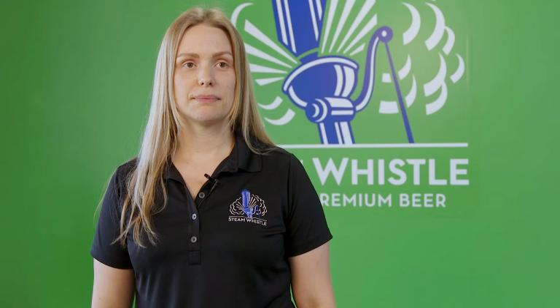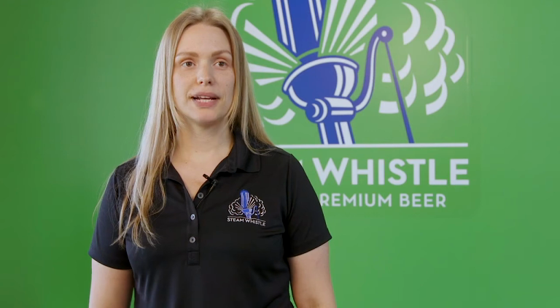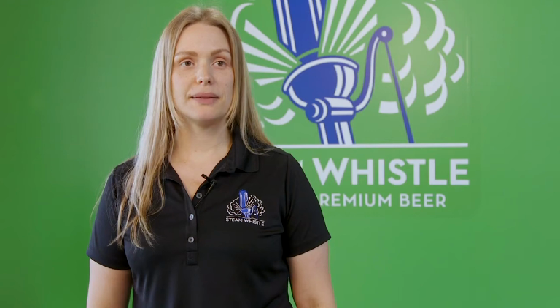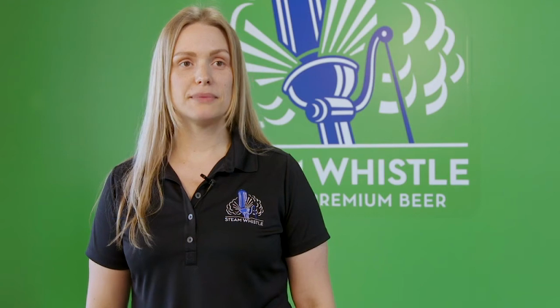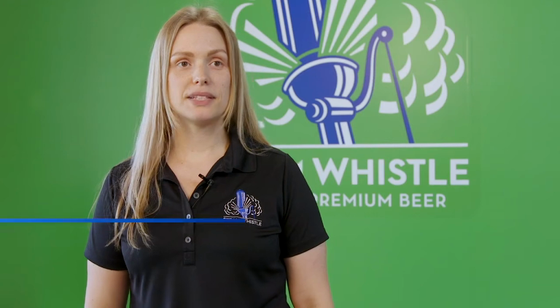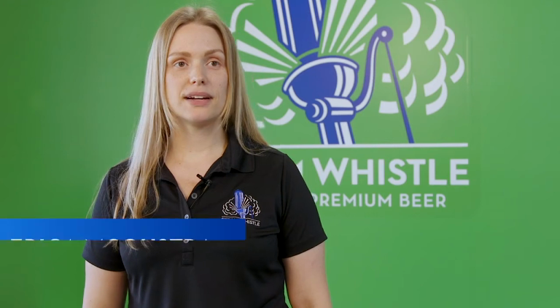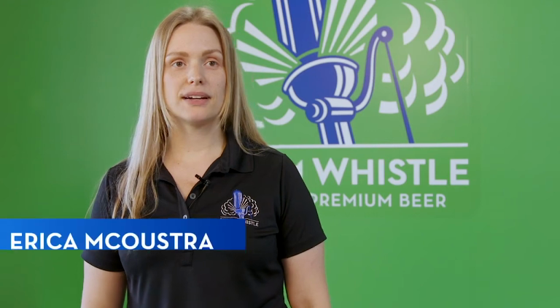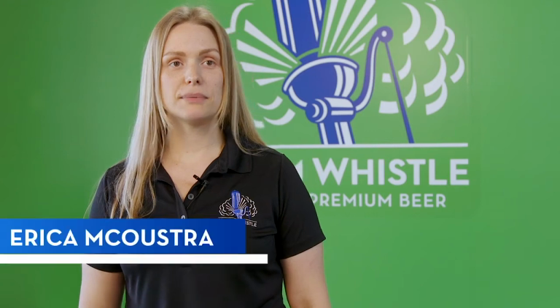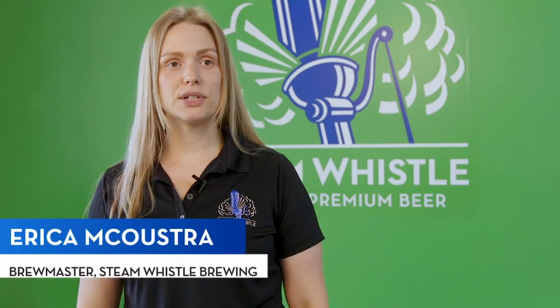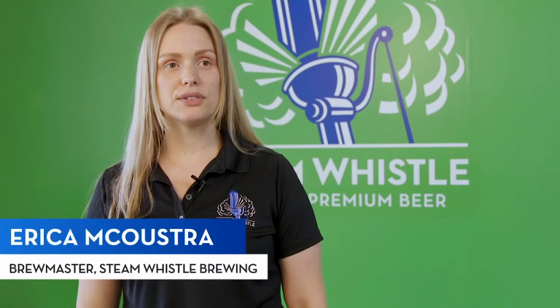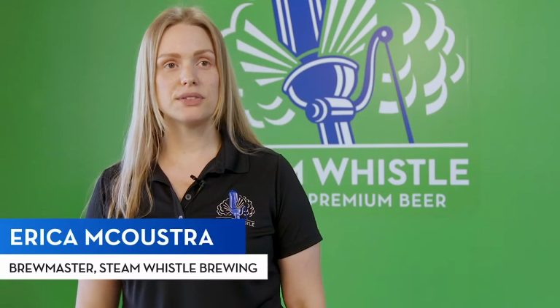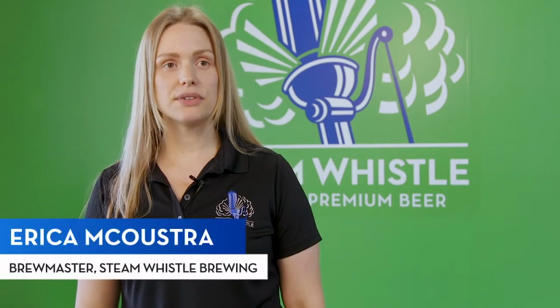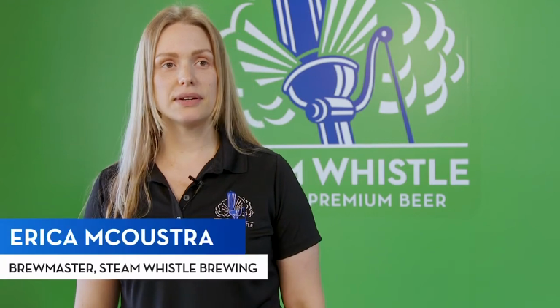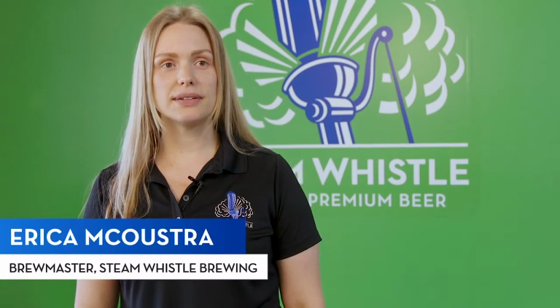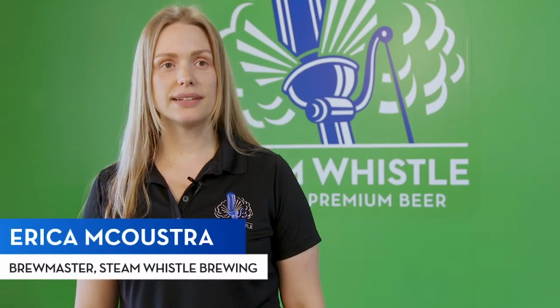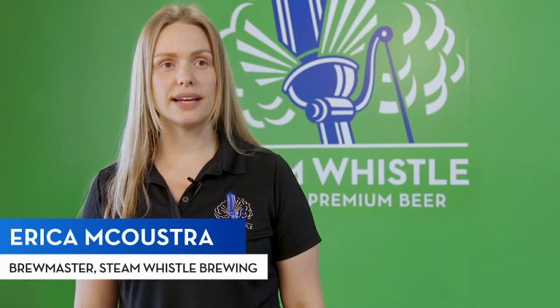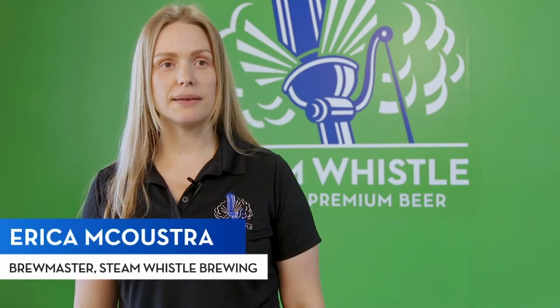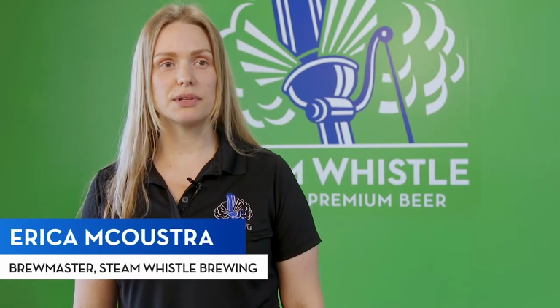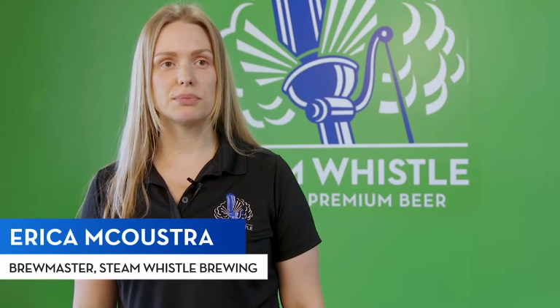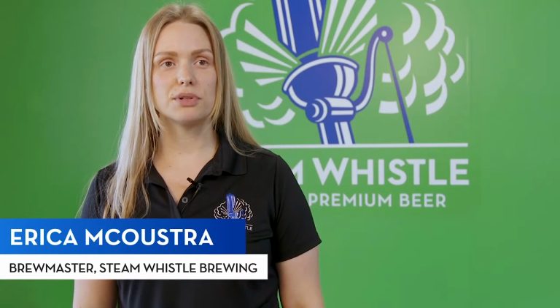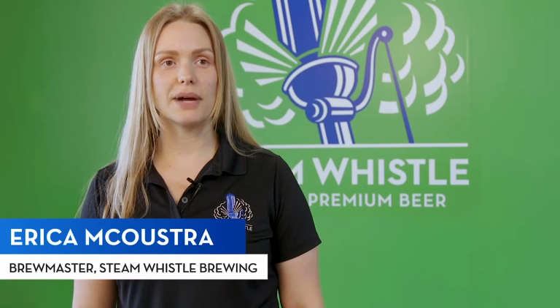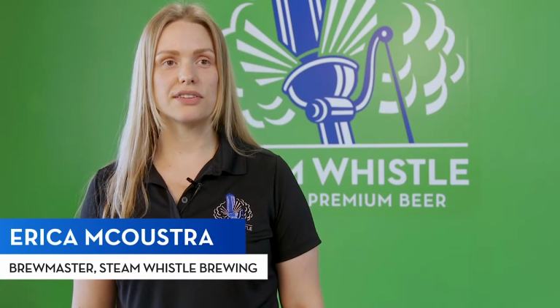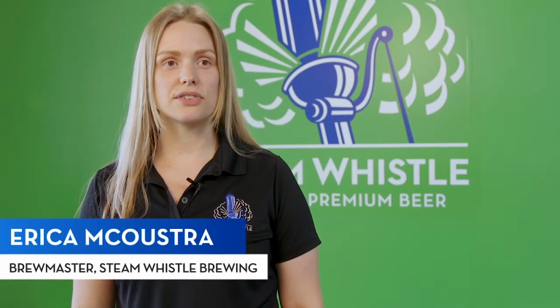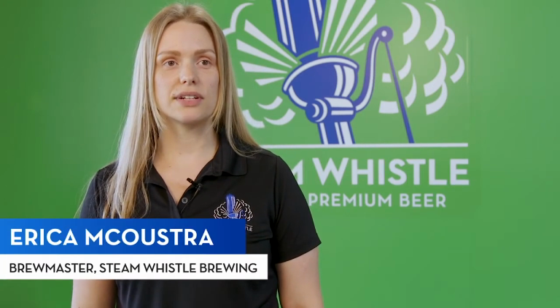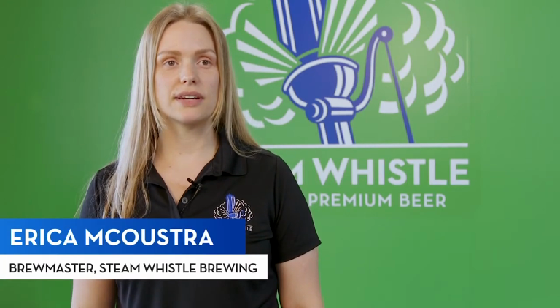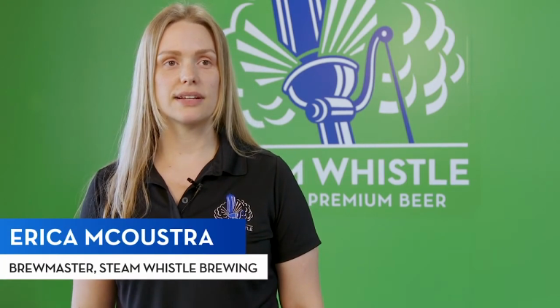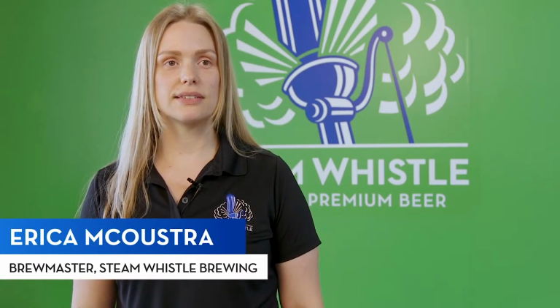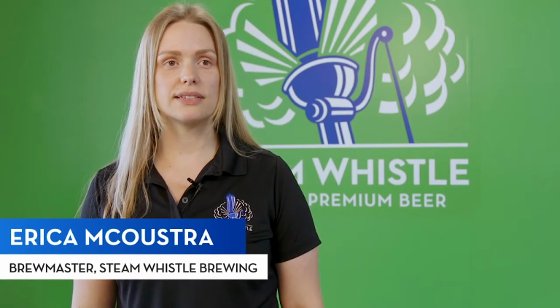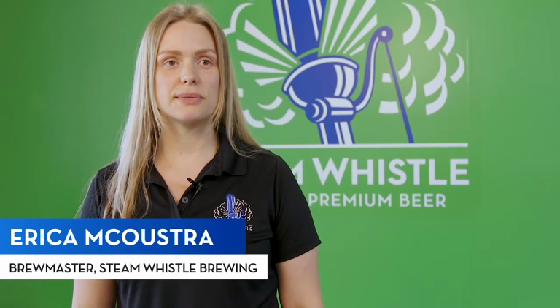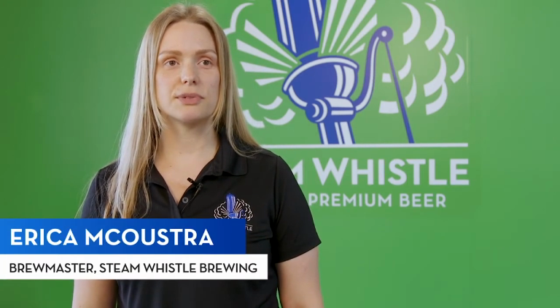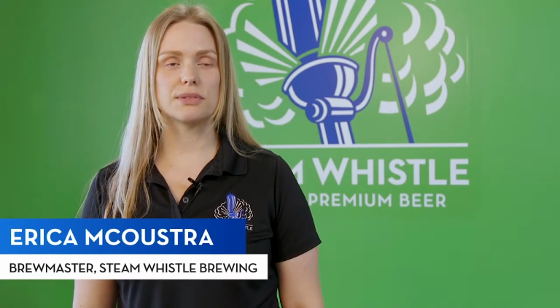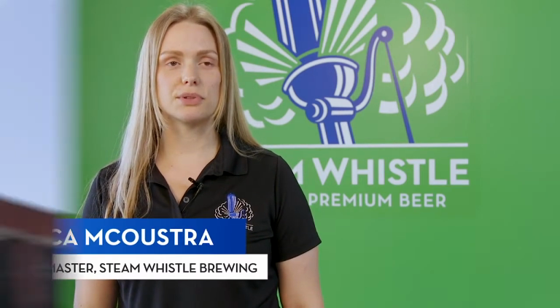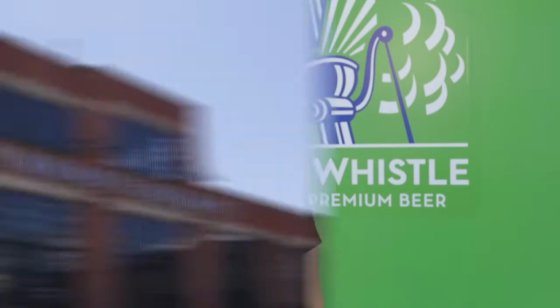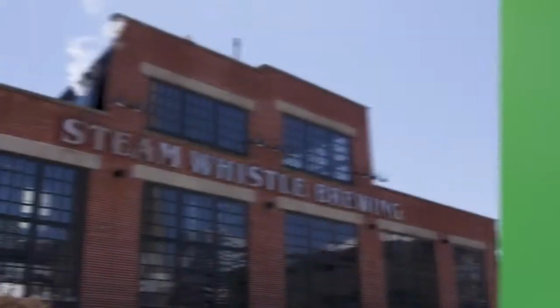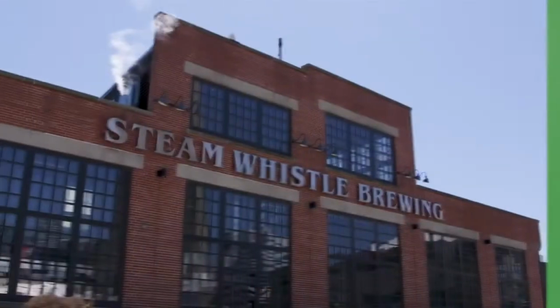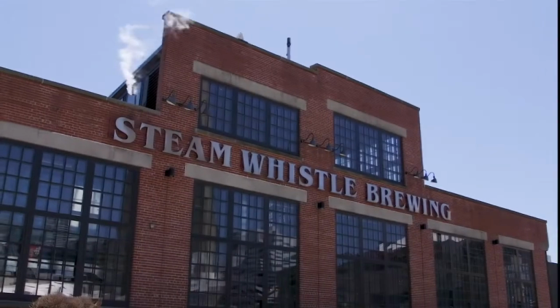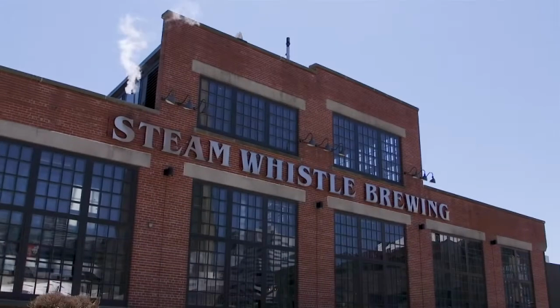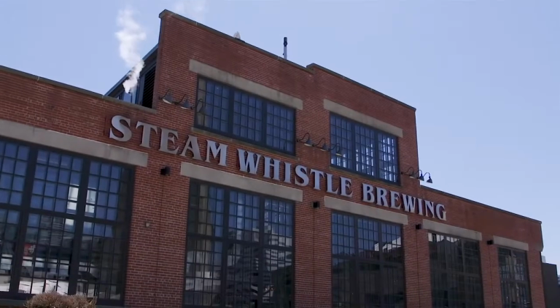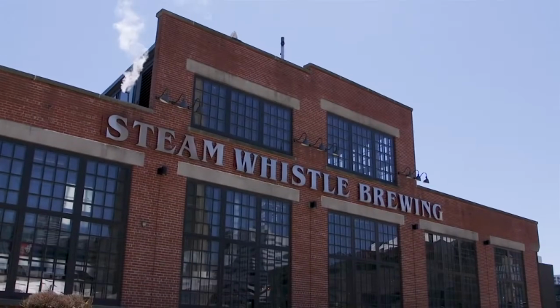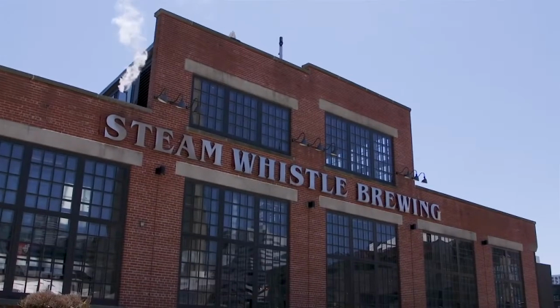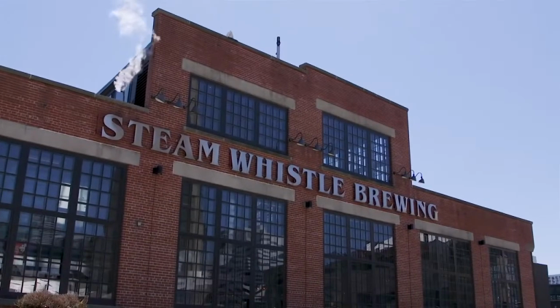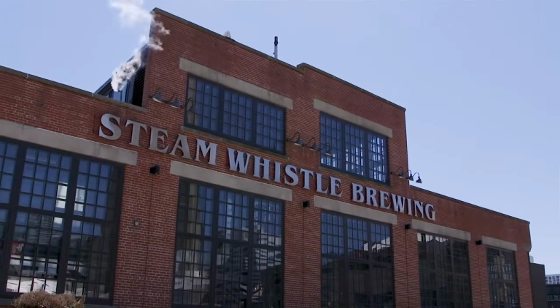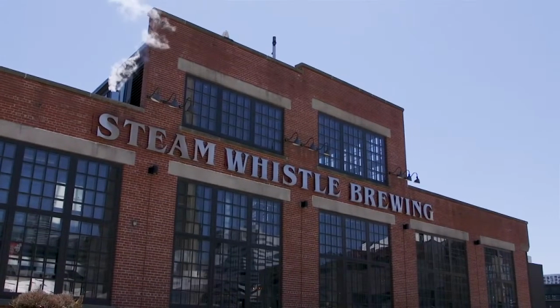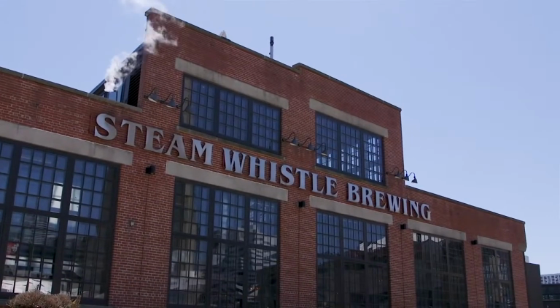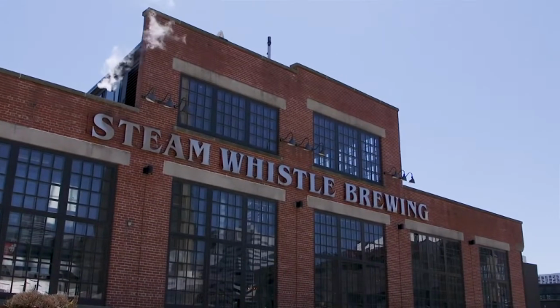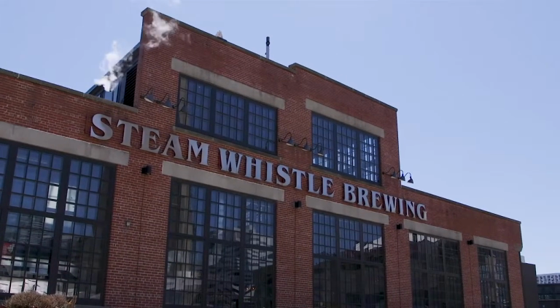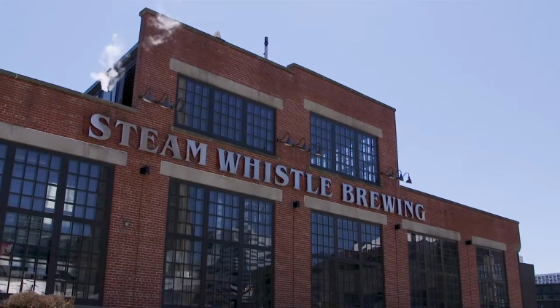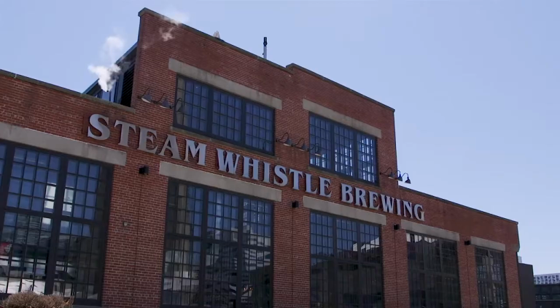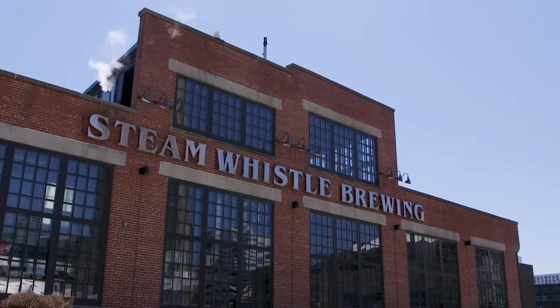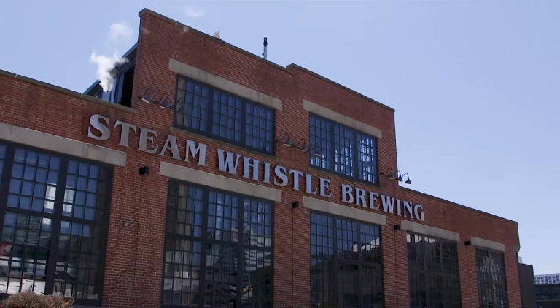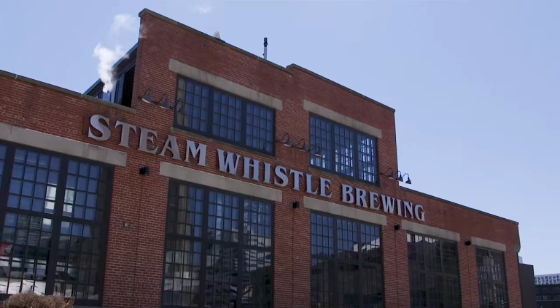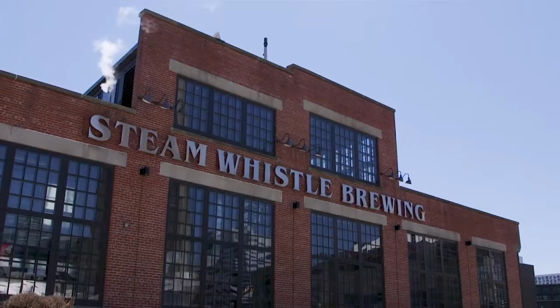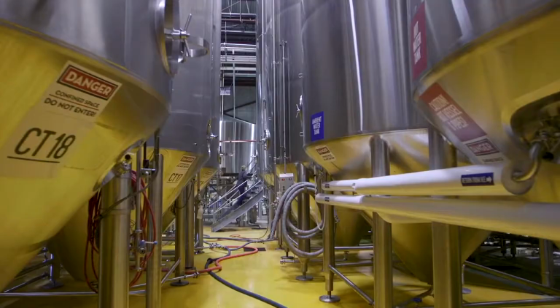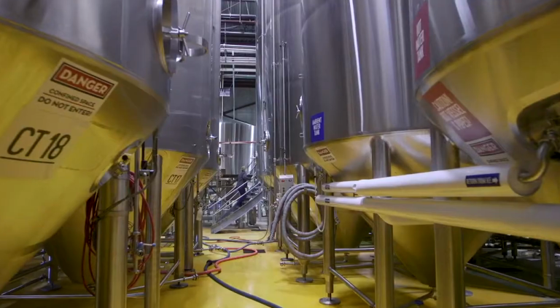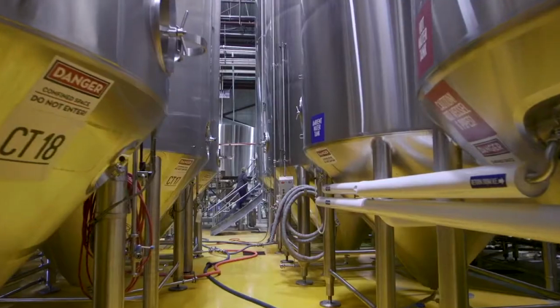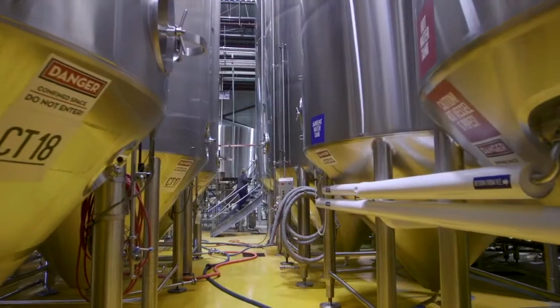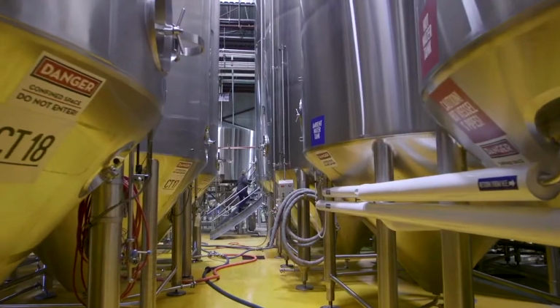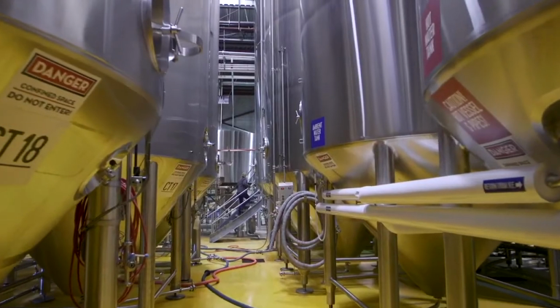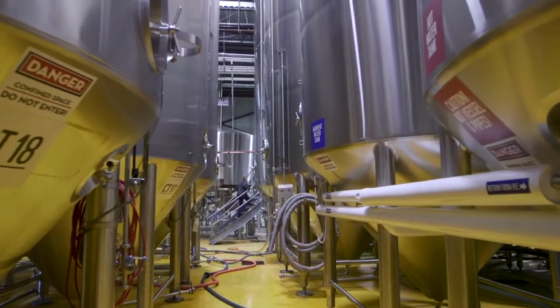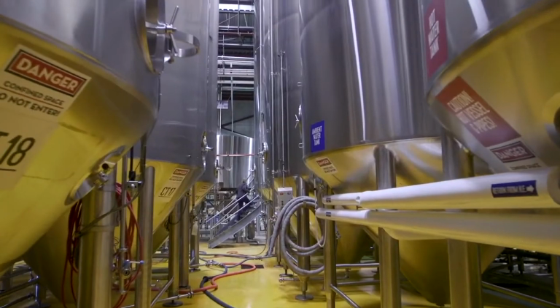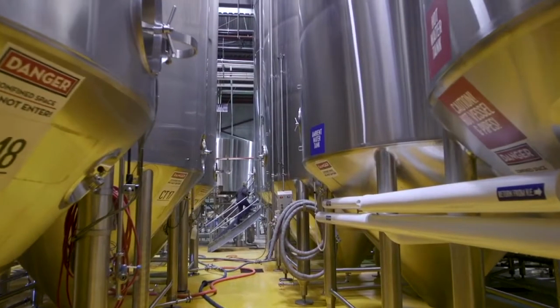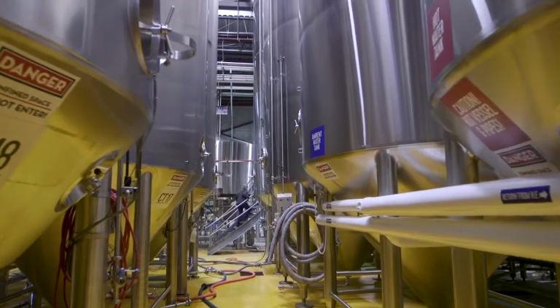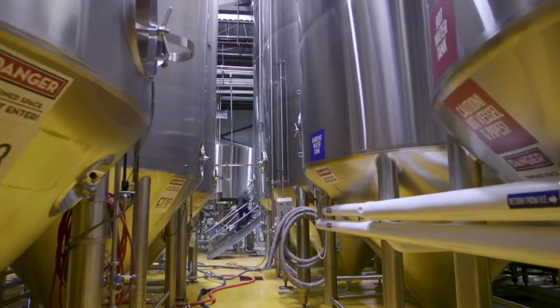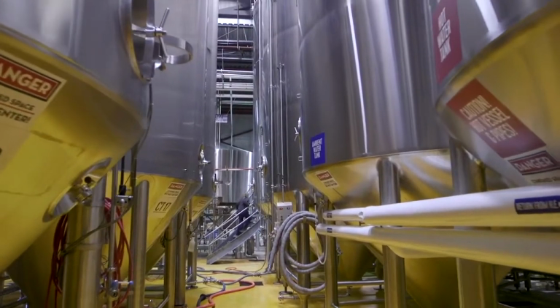My name is Erika Mukustra and I'm the brewmaster here at Steam Whistle Brewing. Here at Steam Whistle we make several different types of beers.